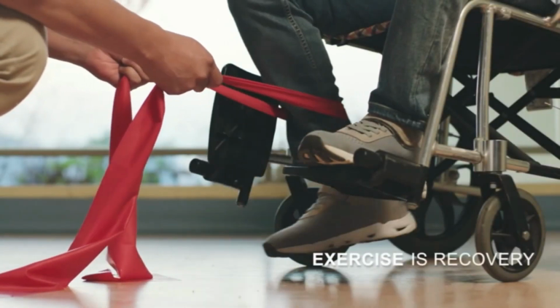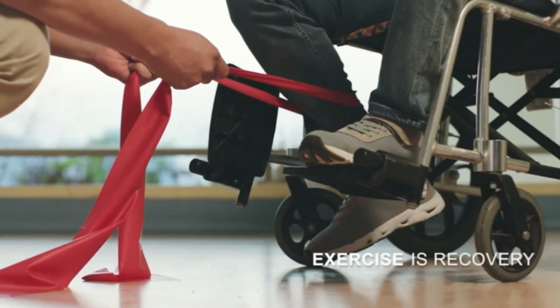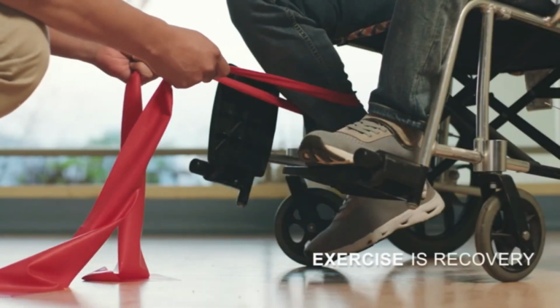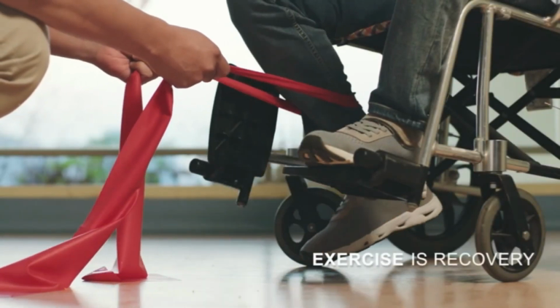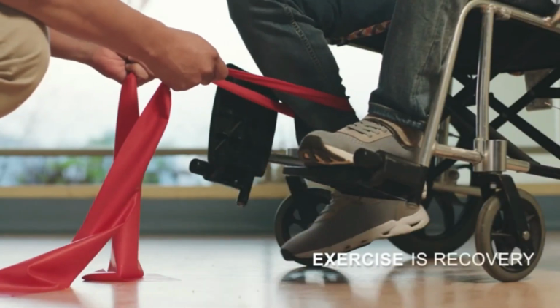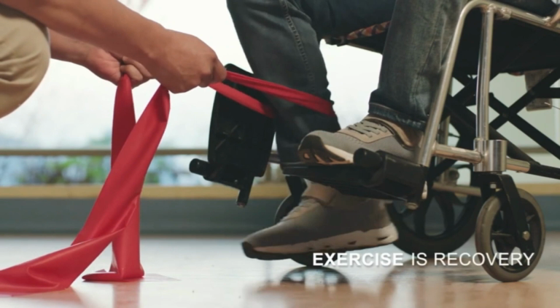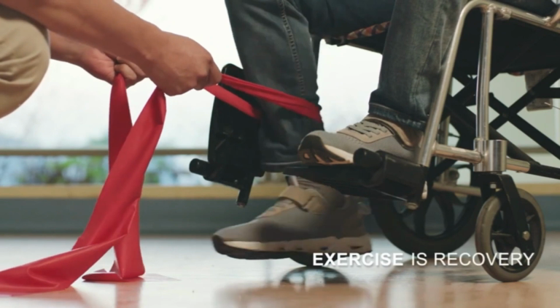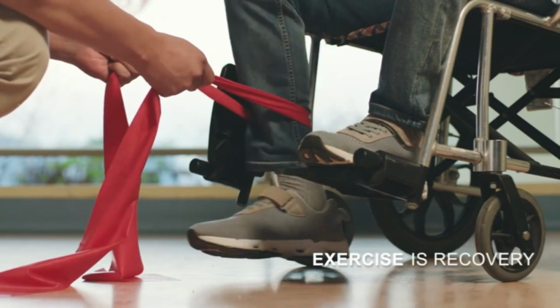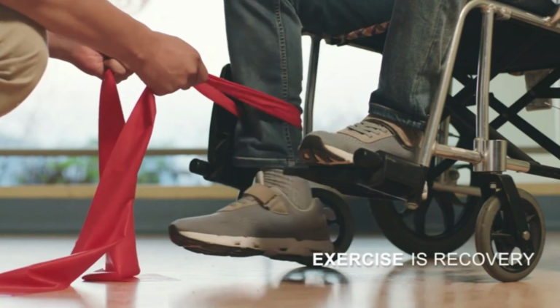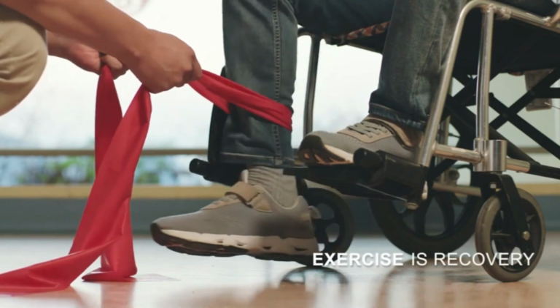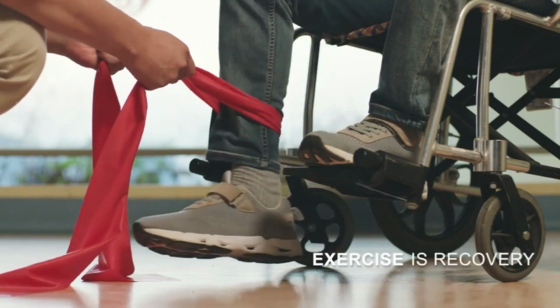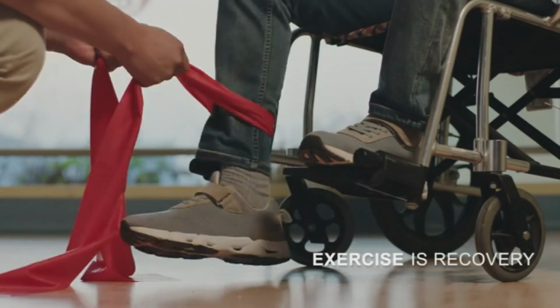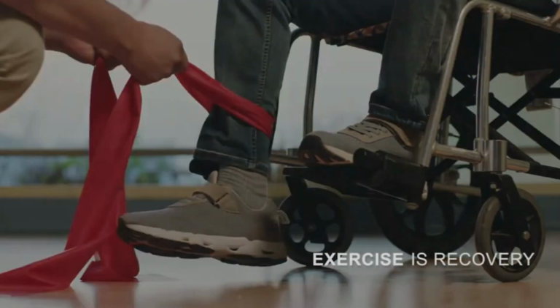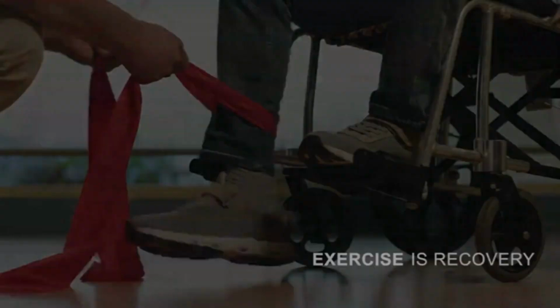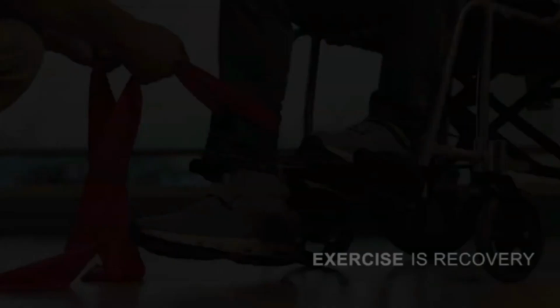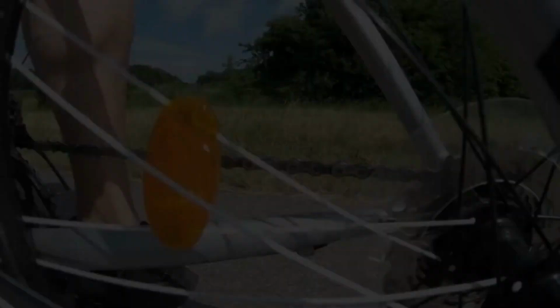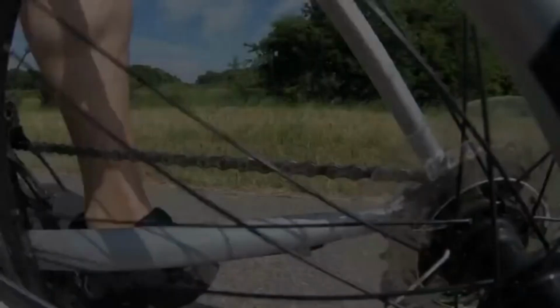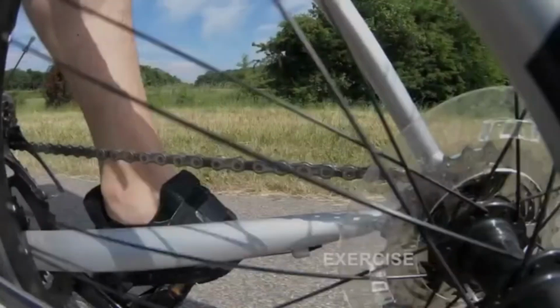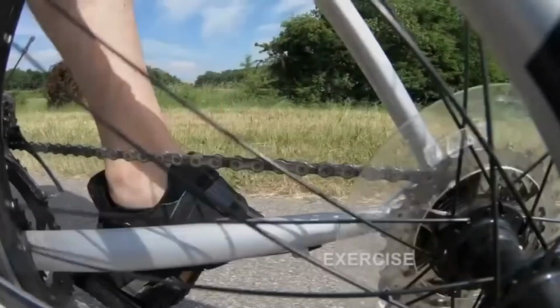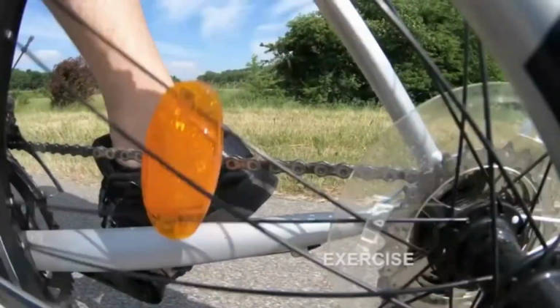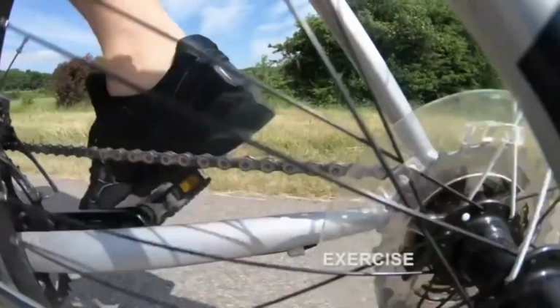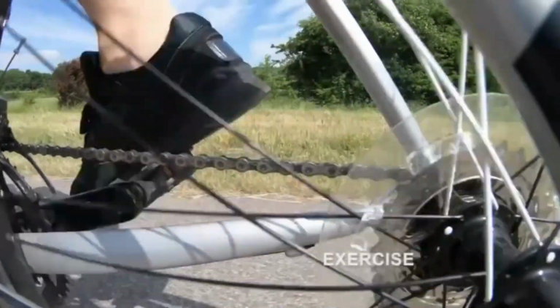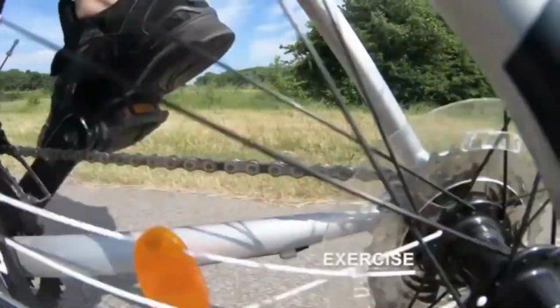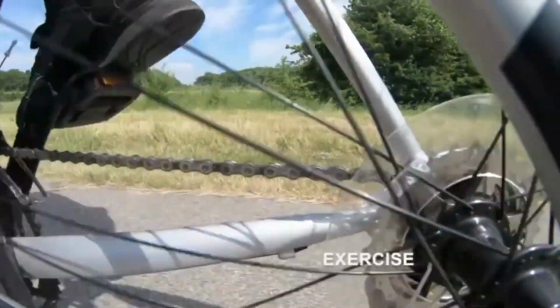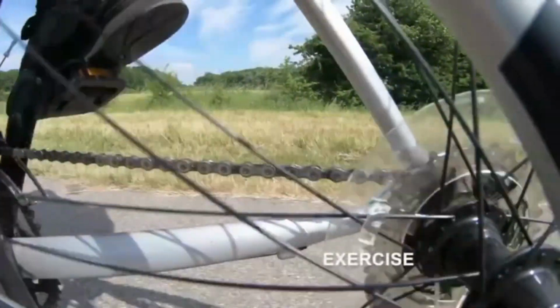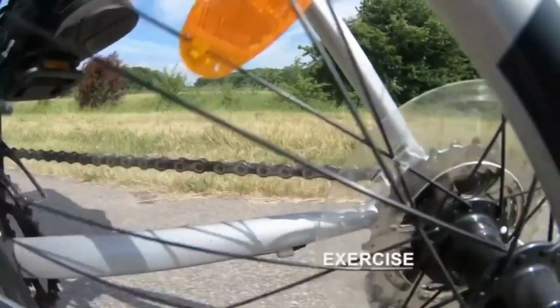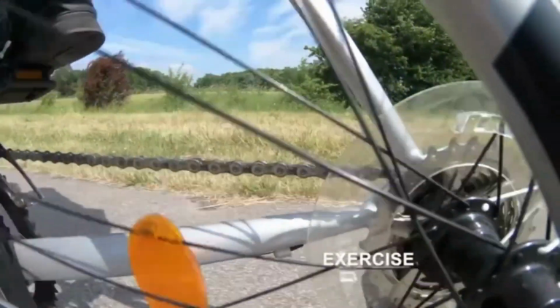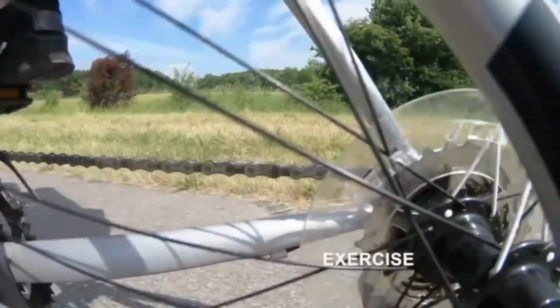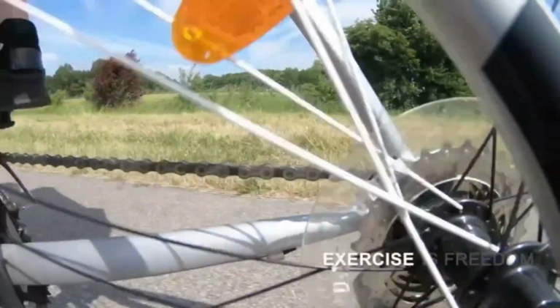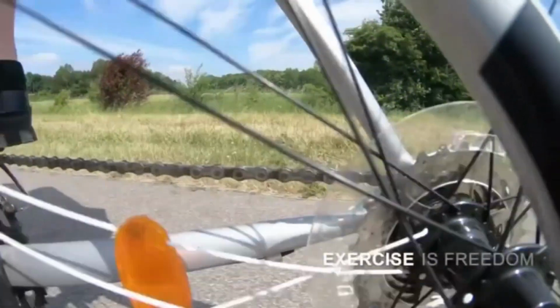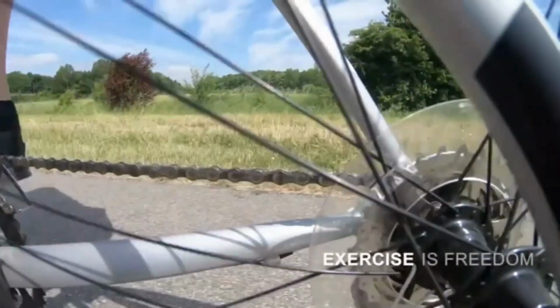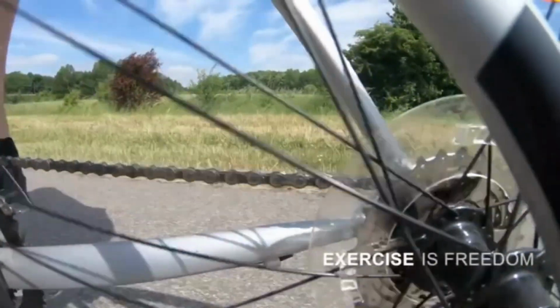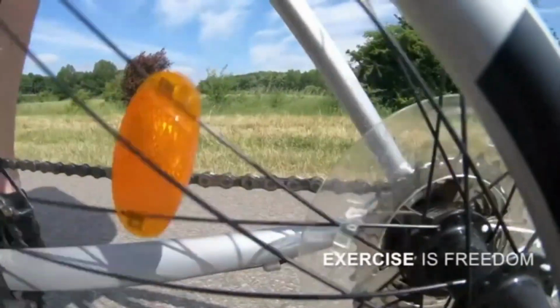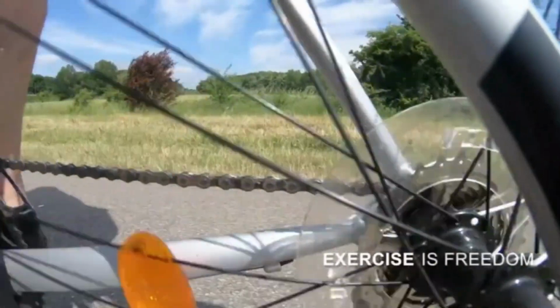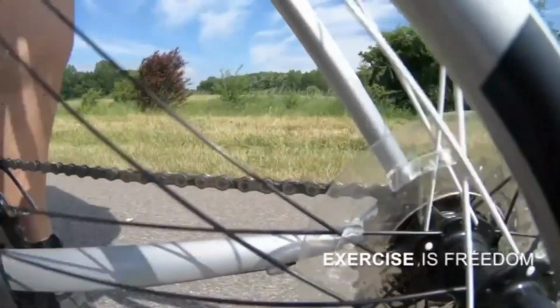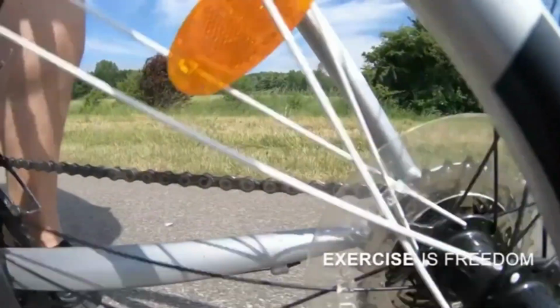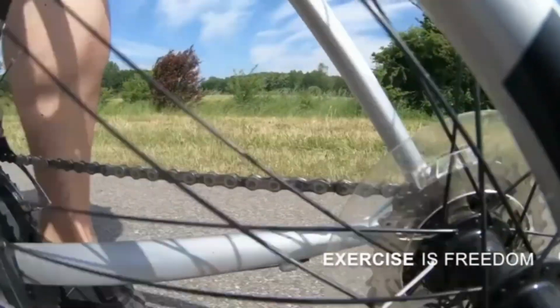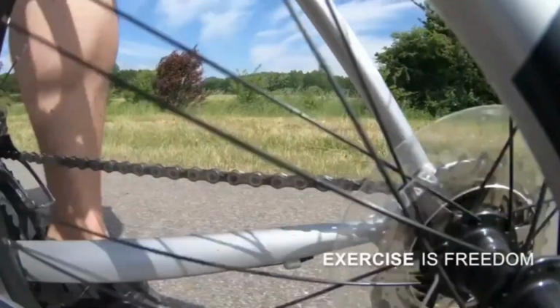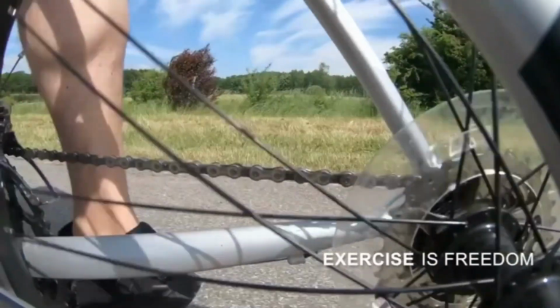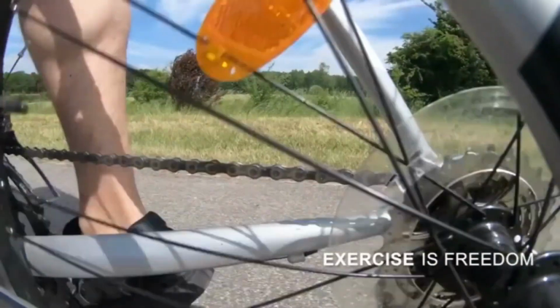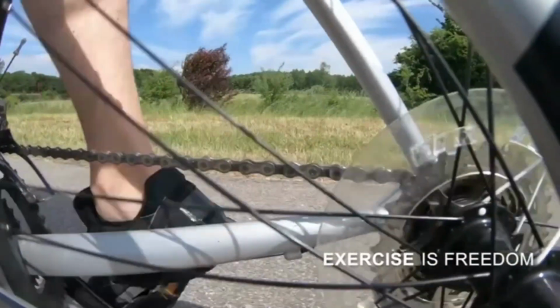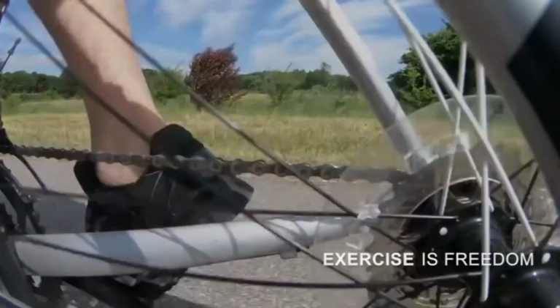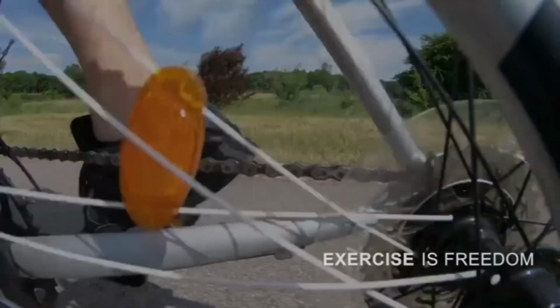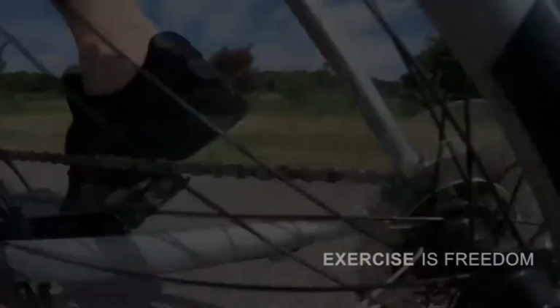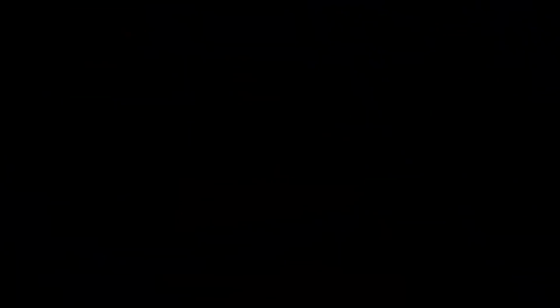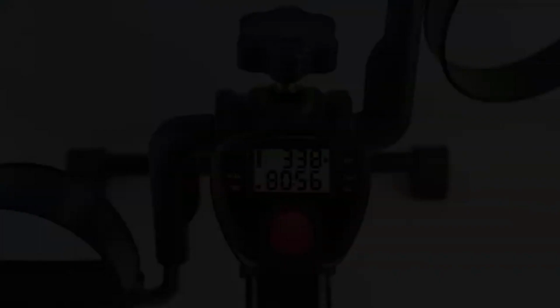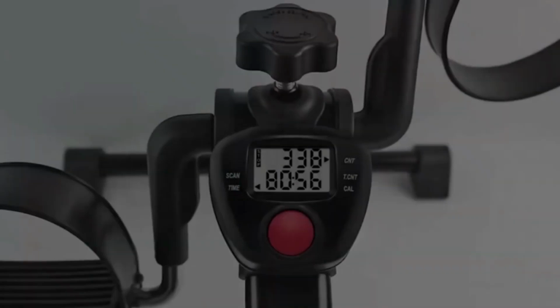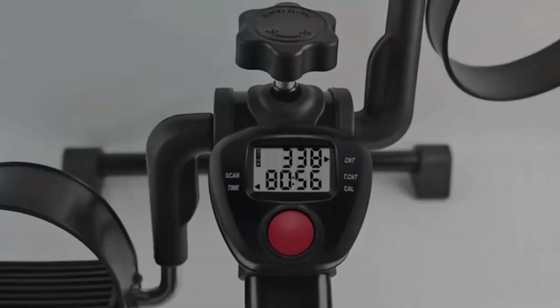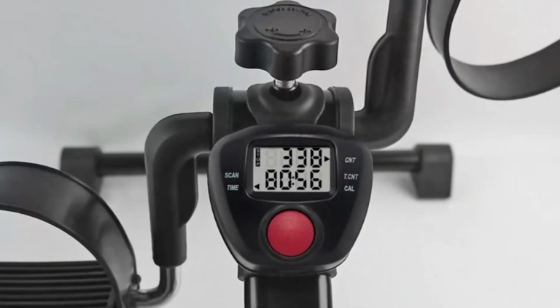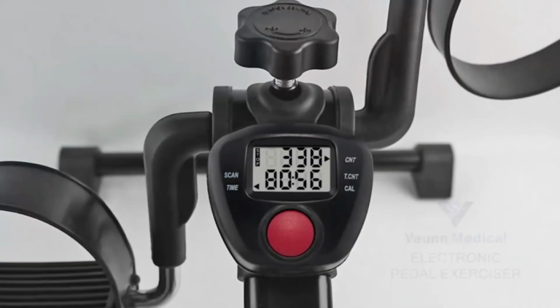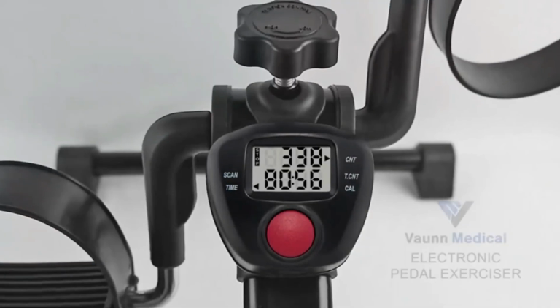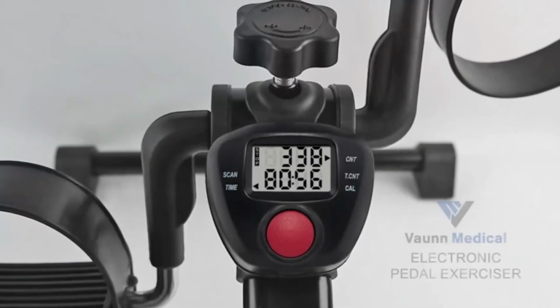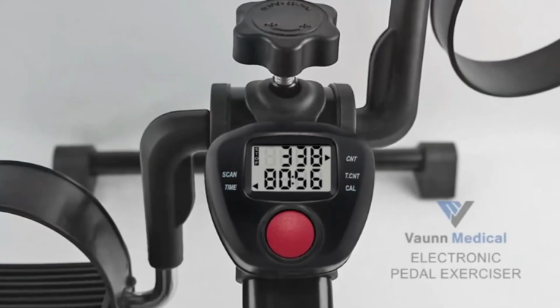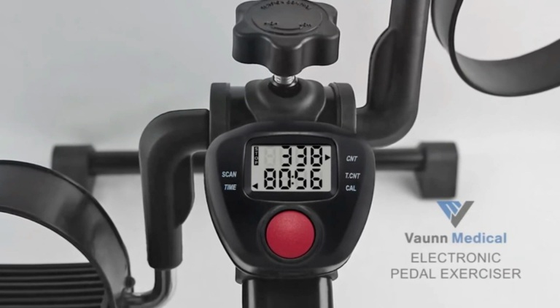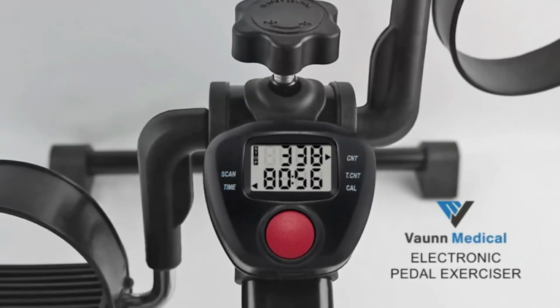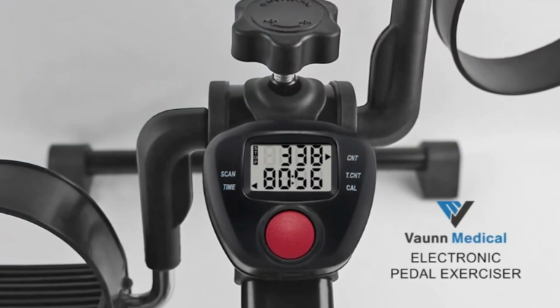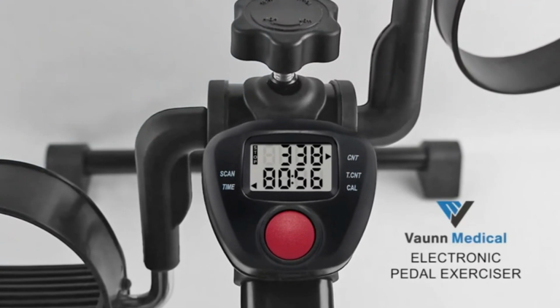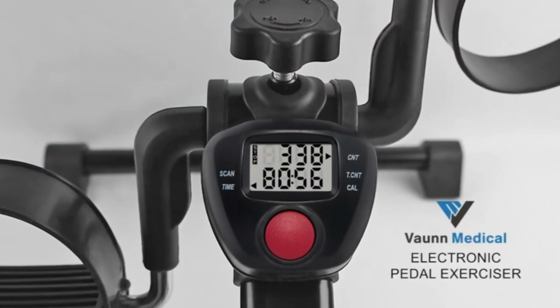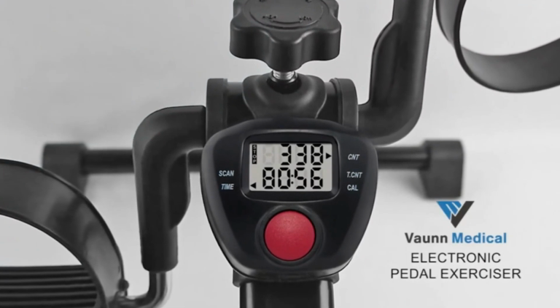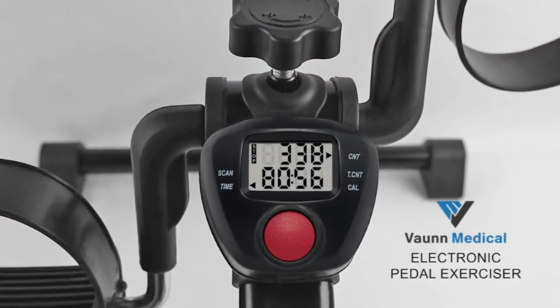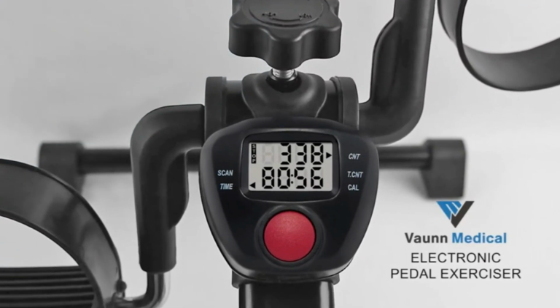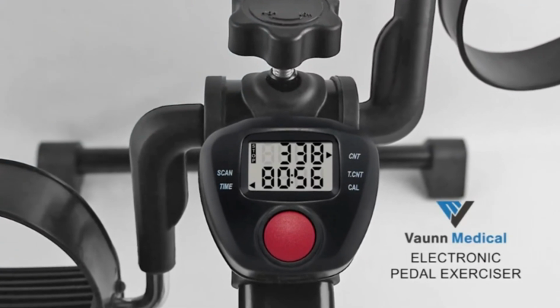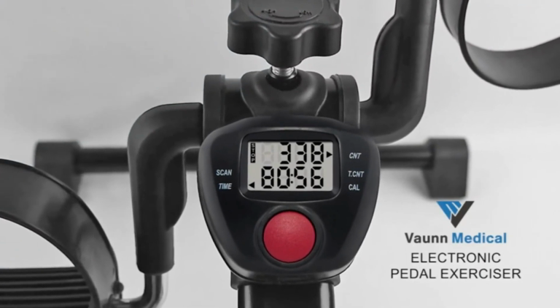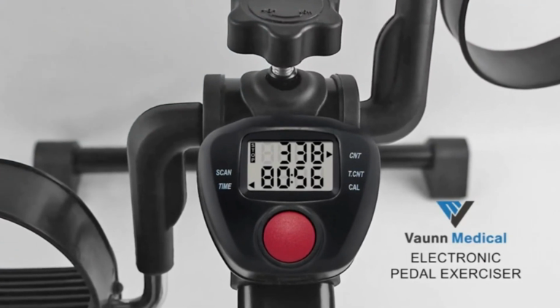Legs and Arms Exerciser: helps tone muscles, improves blood circulation, and strengthens your shoulders, arms and legs.